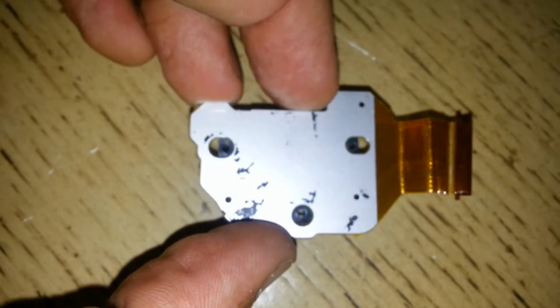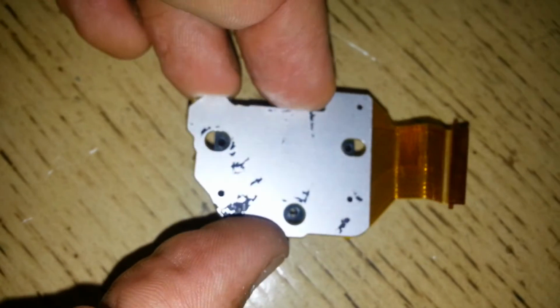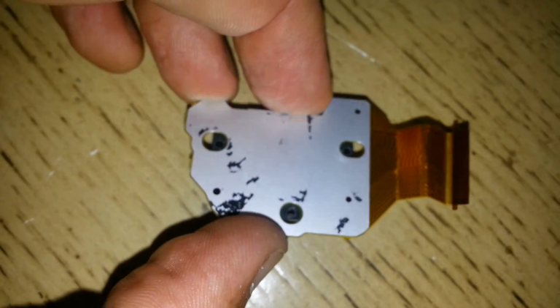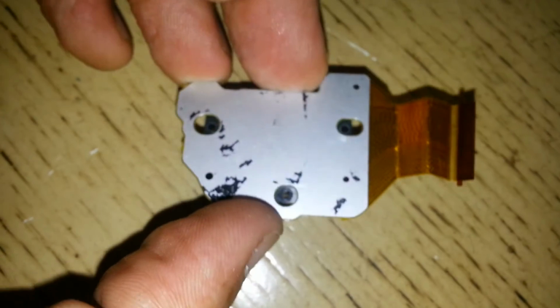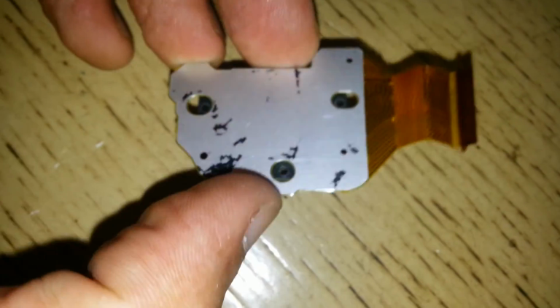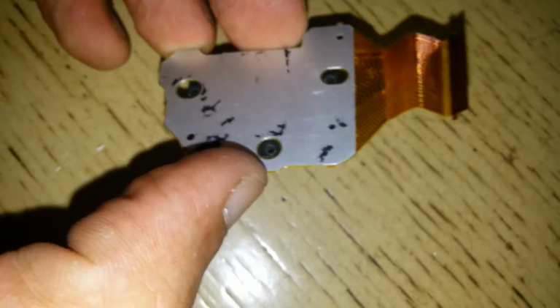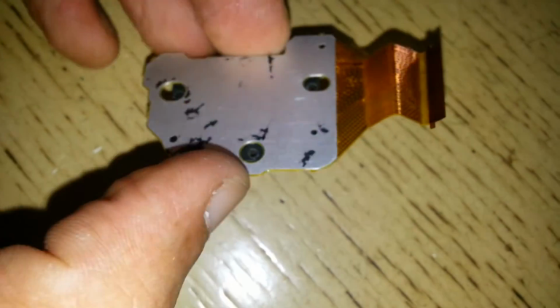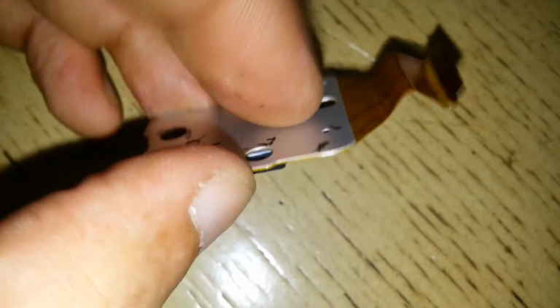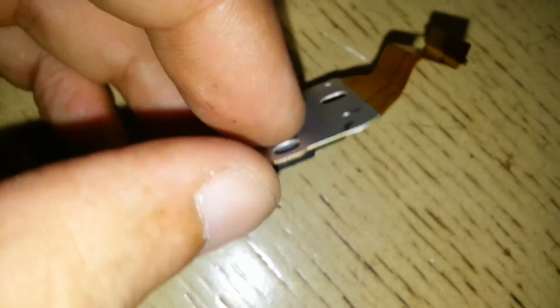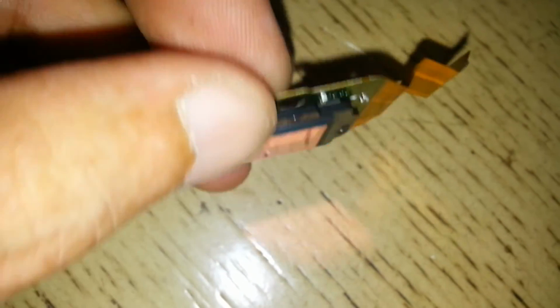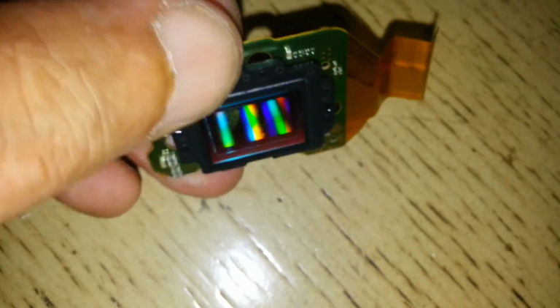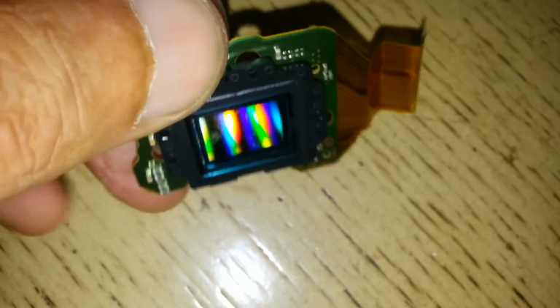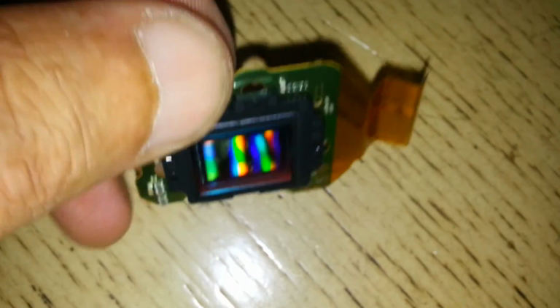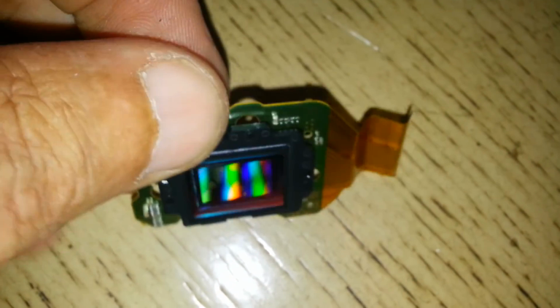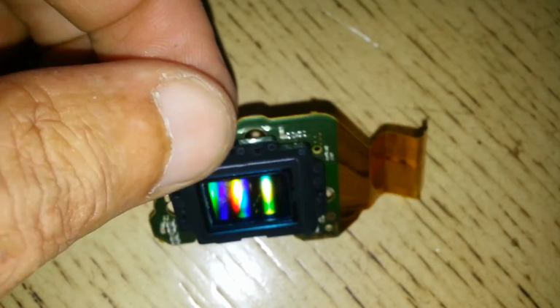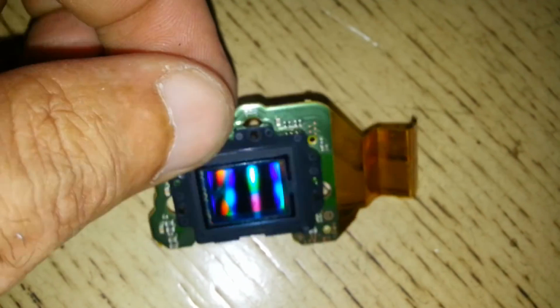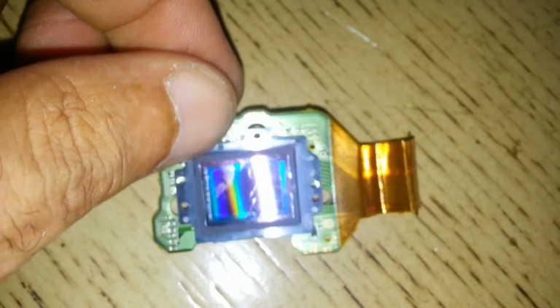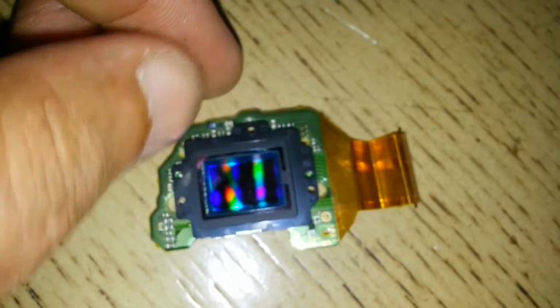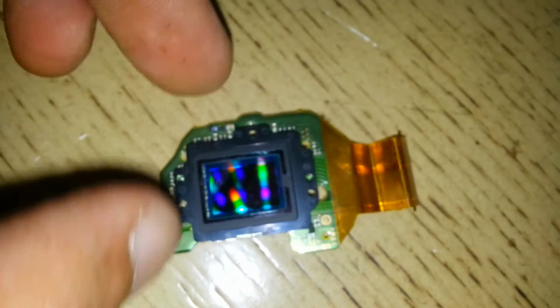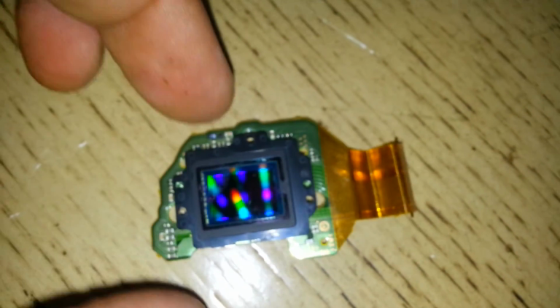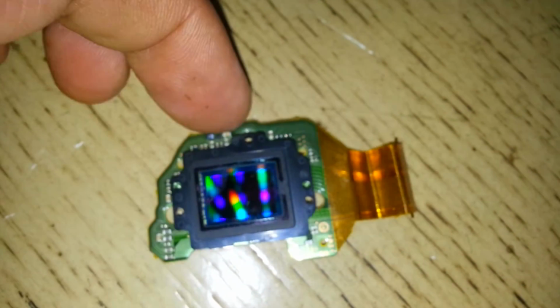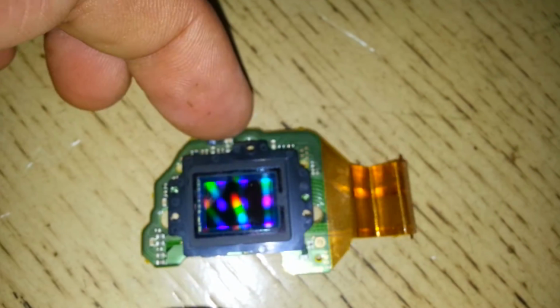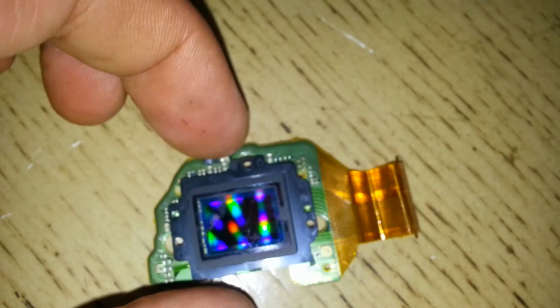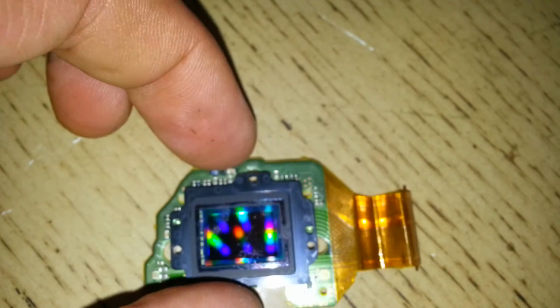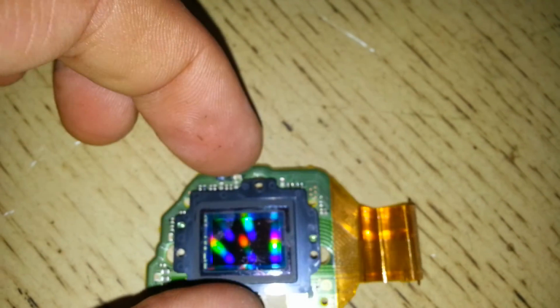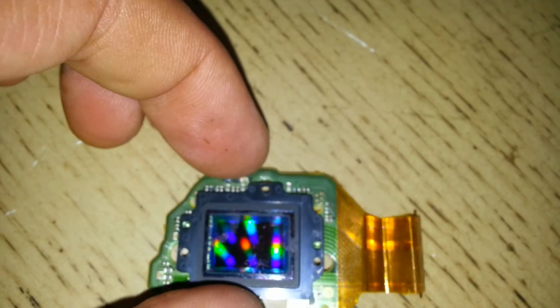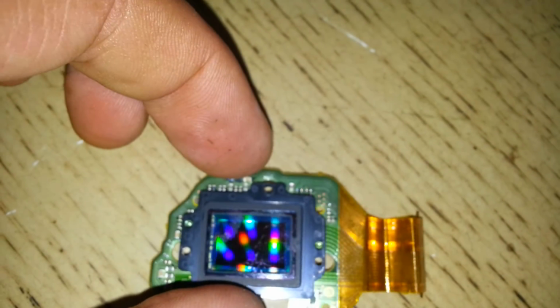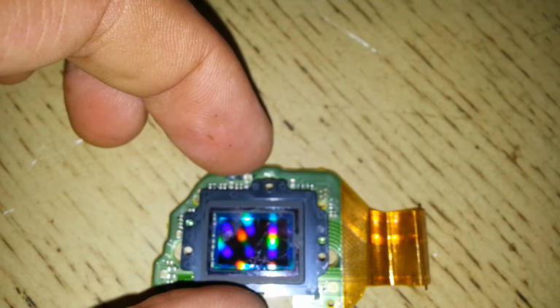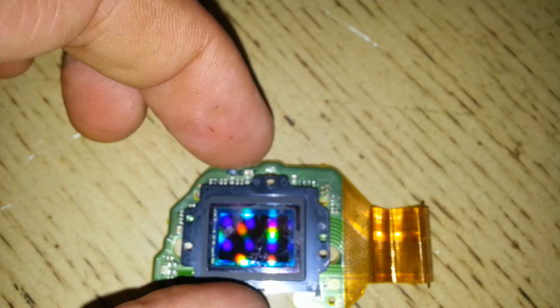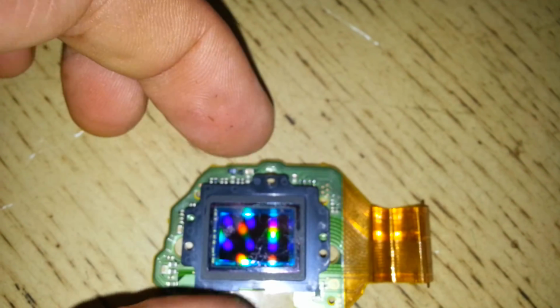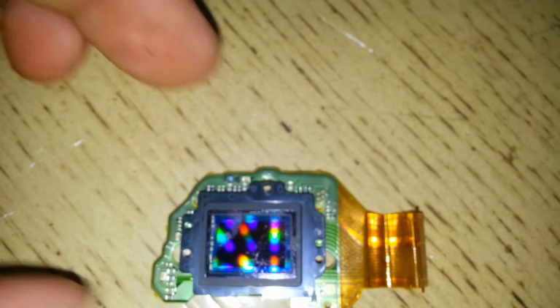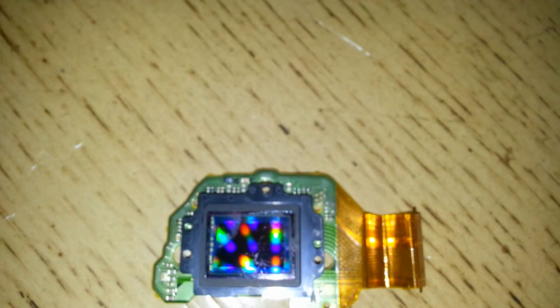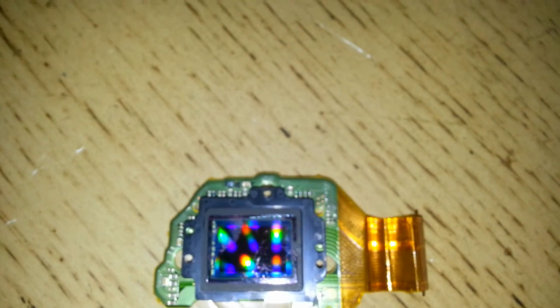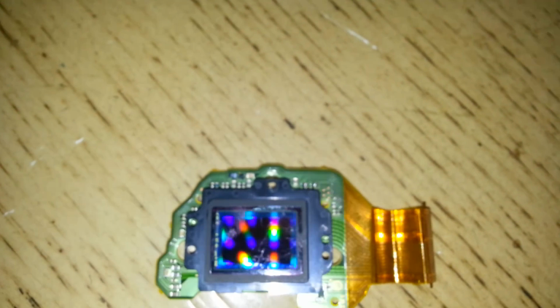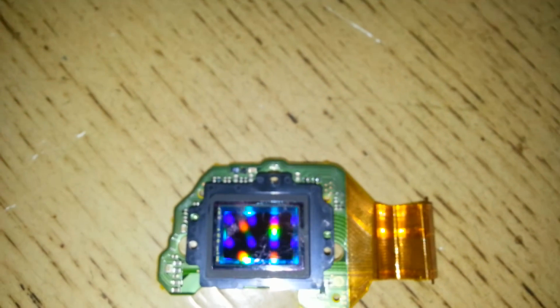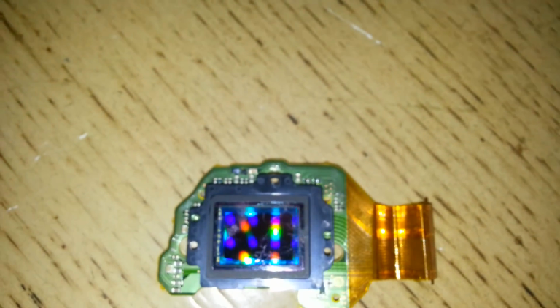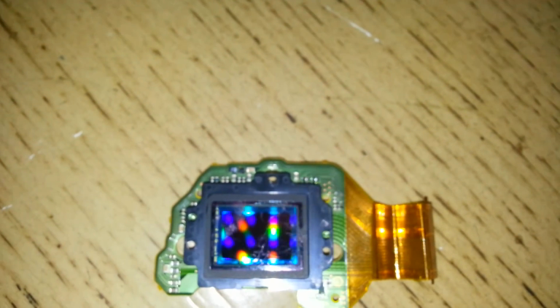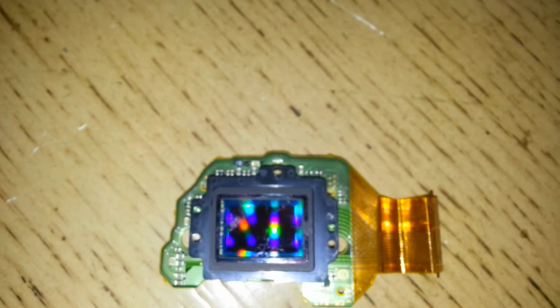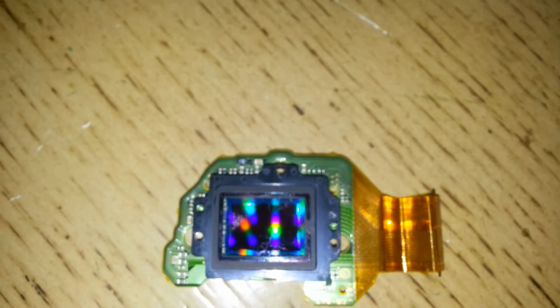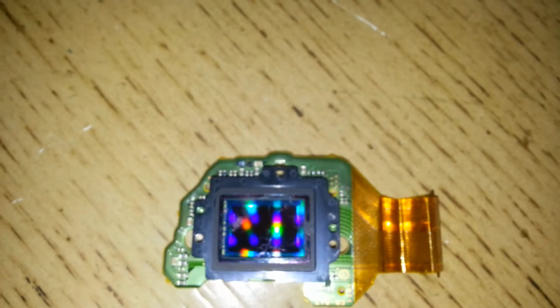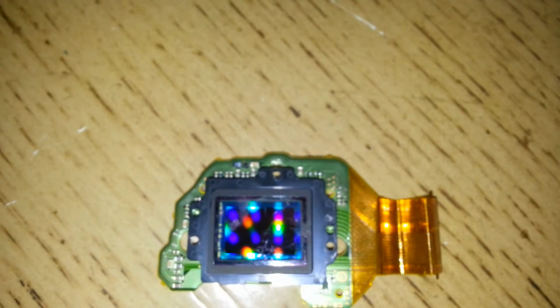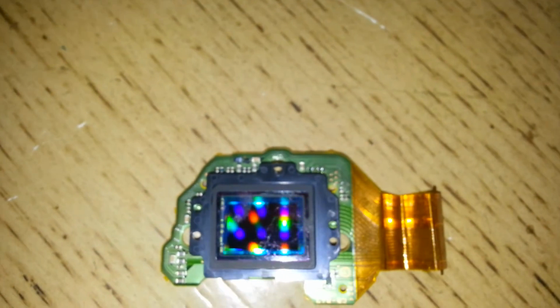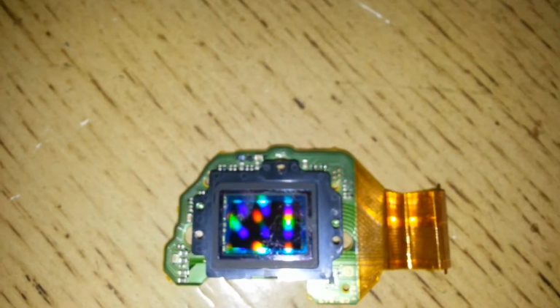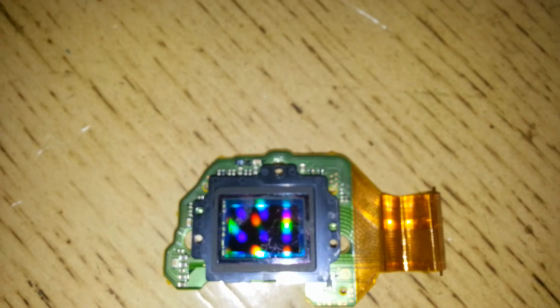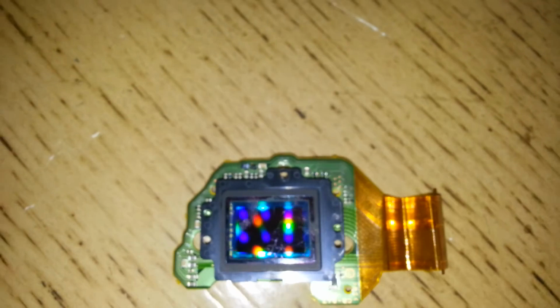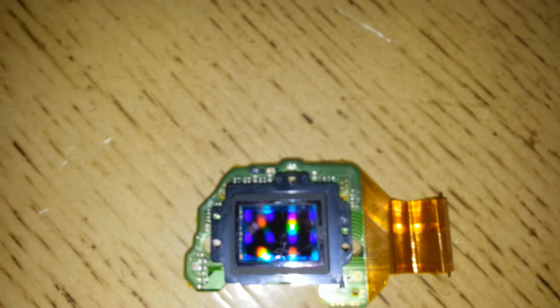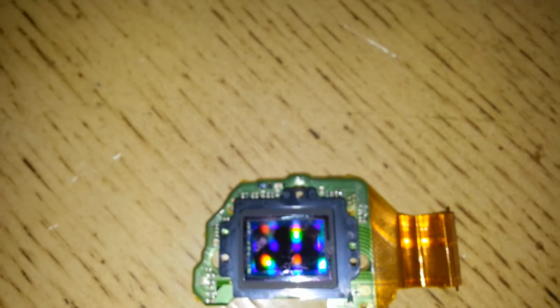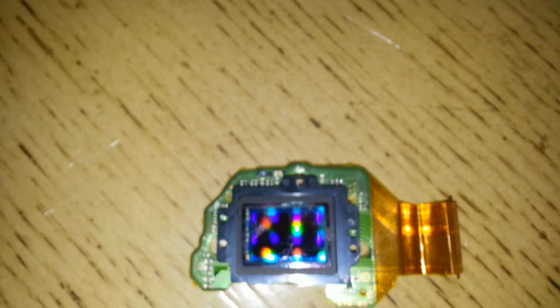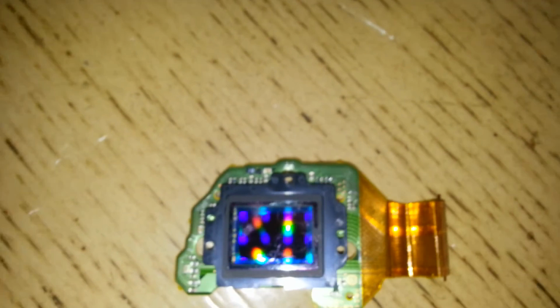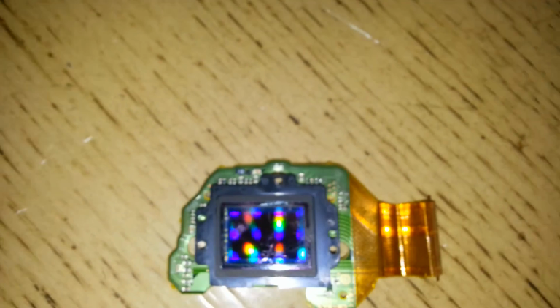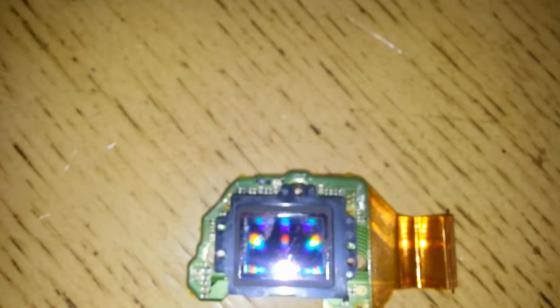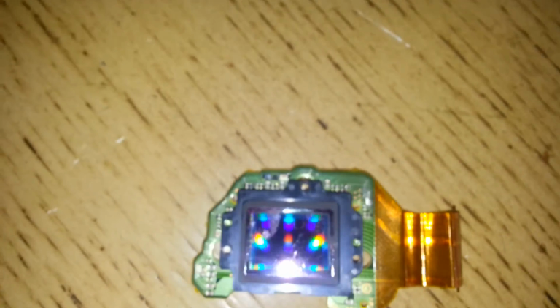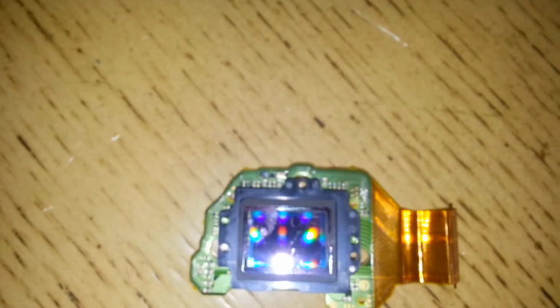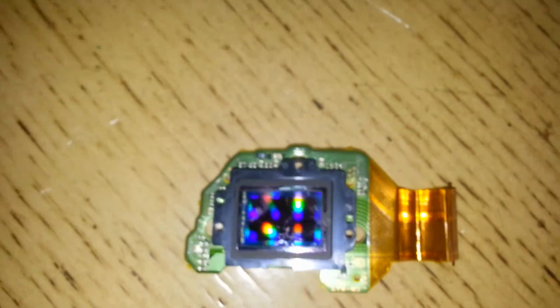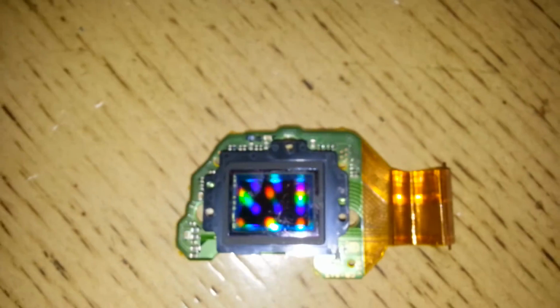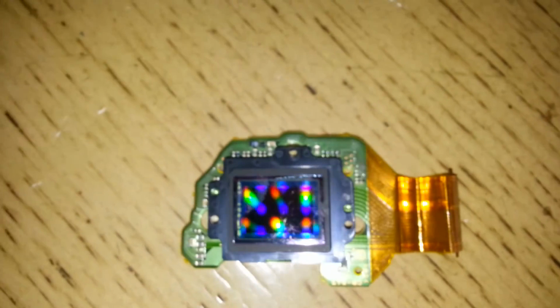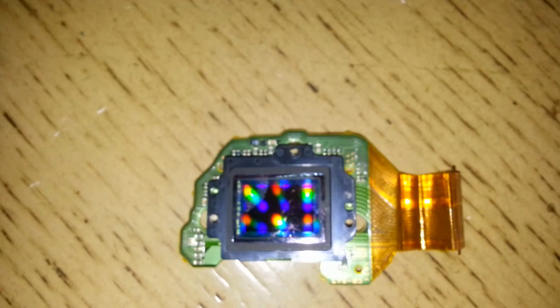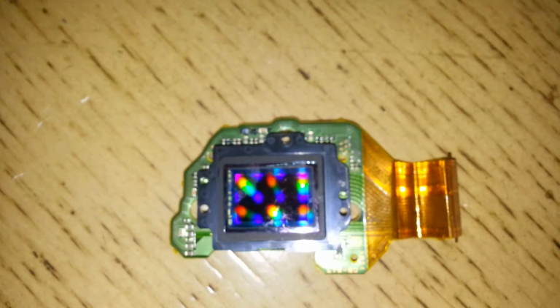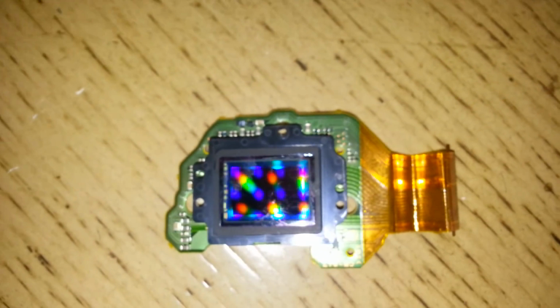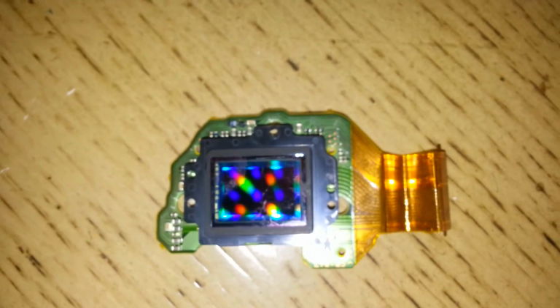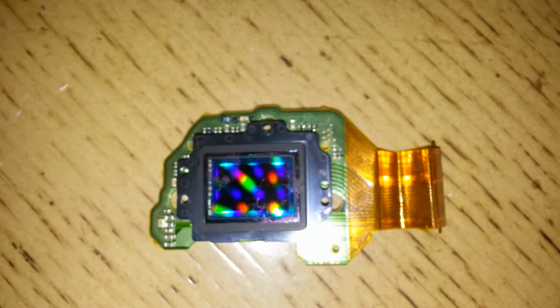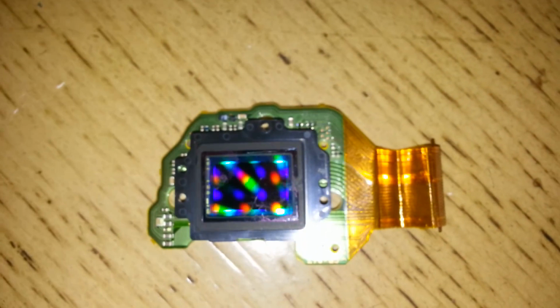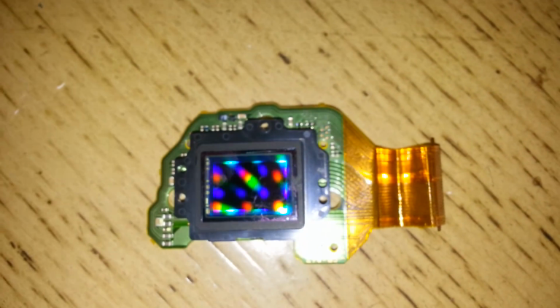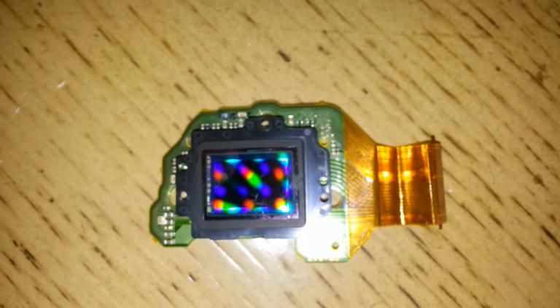Anyway, I hope you can fix your camera. Good luck, take care, bye bye.